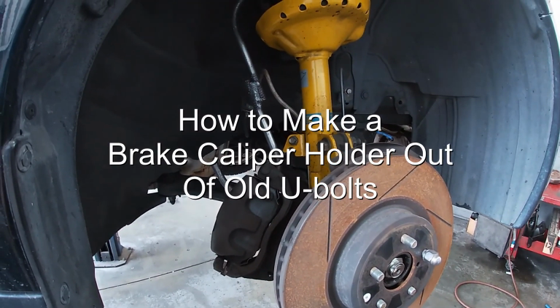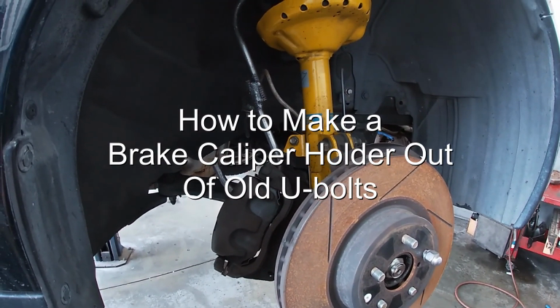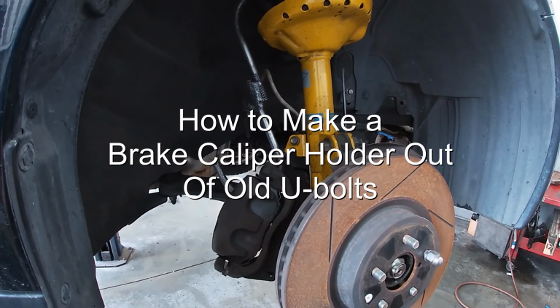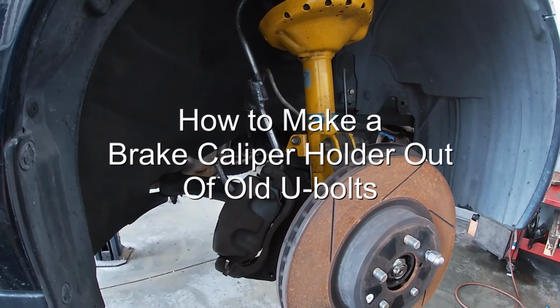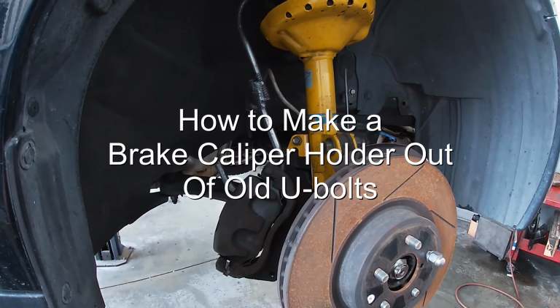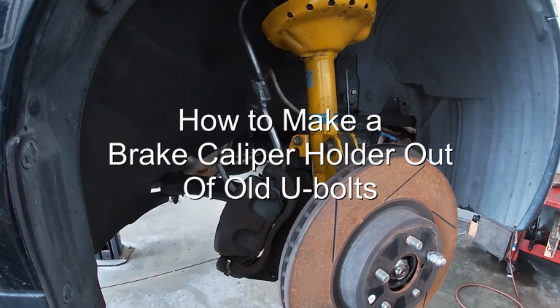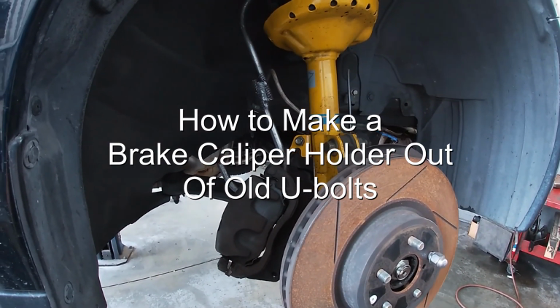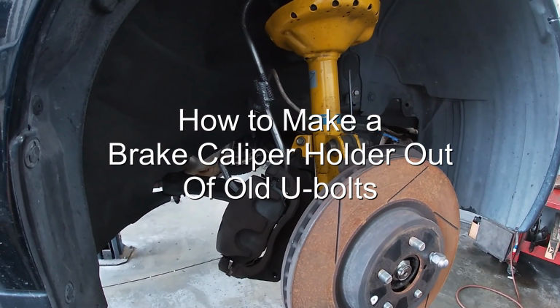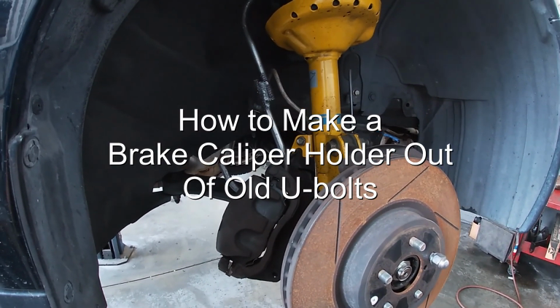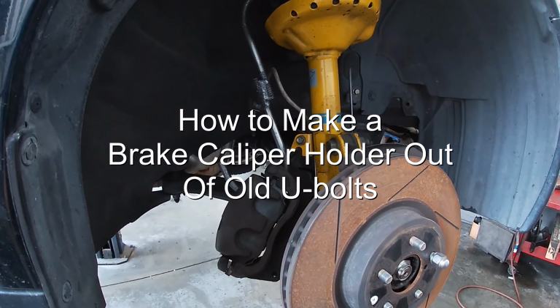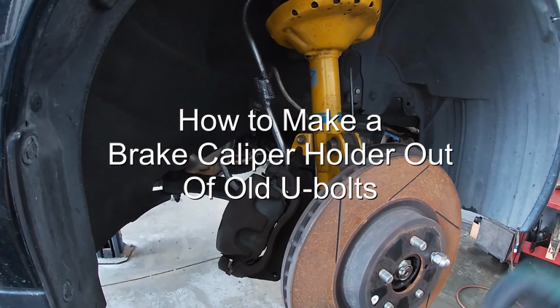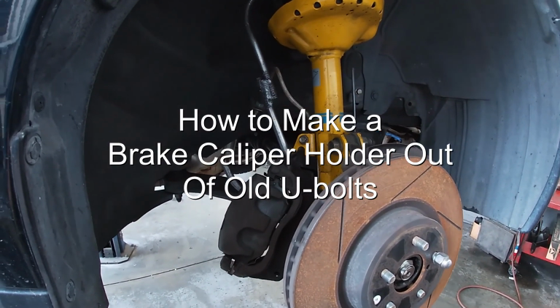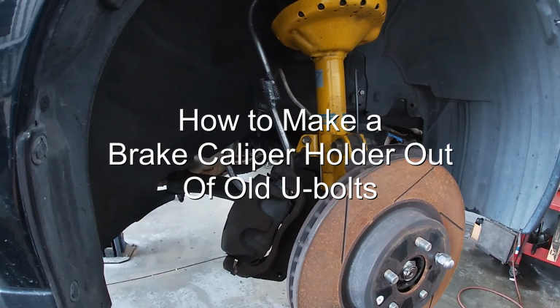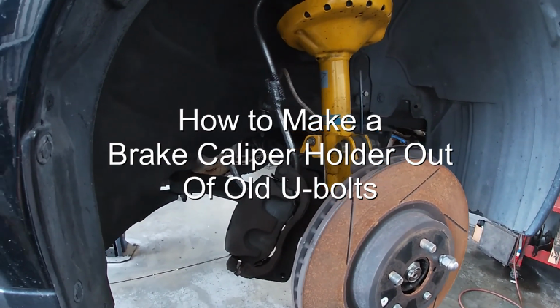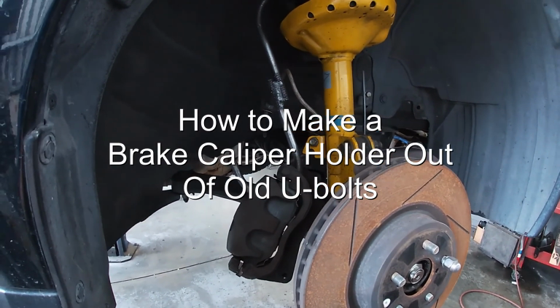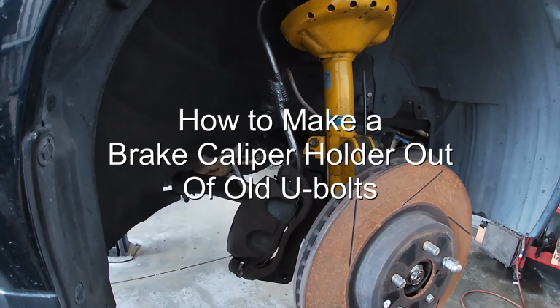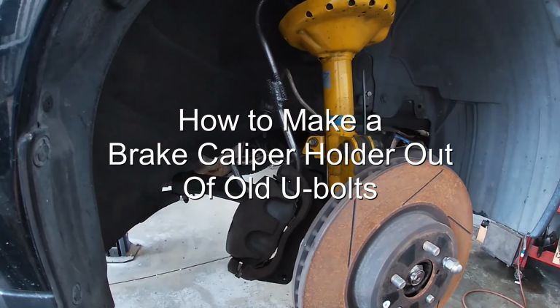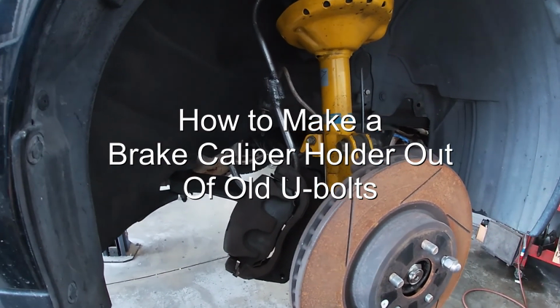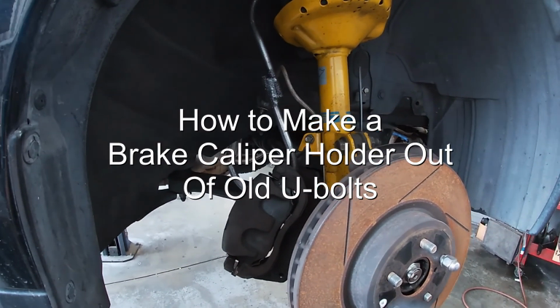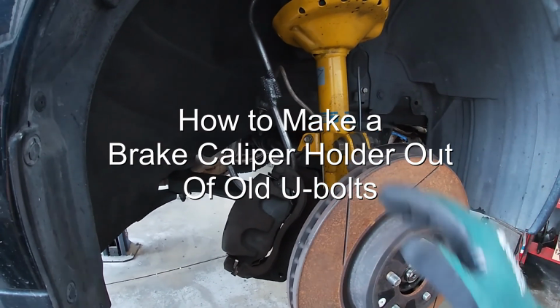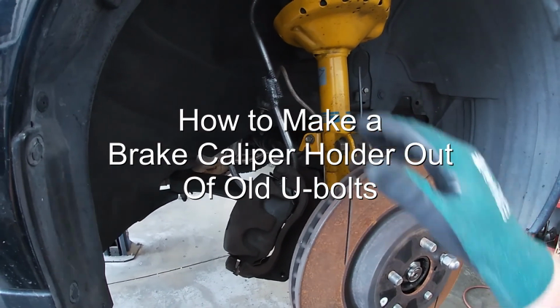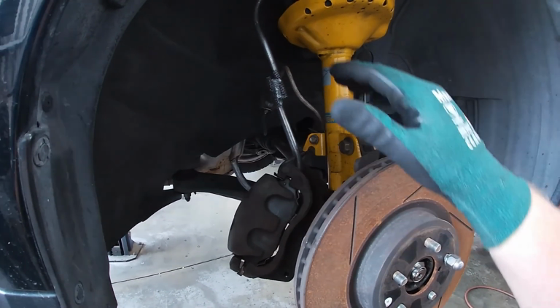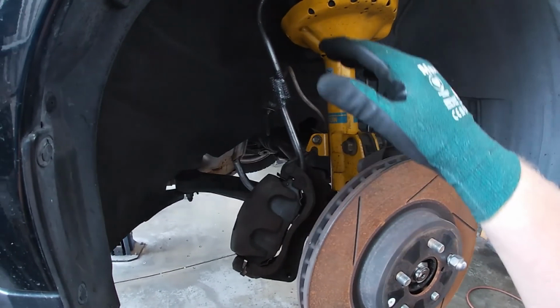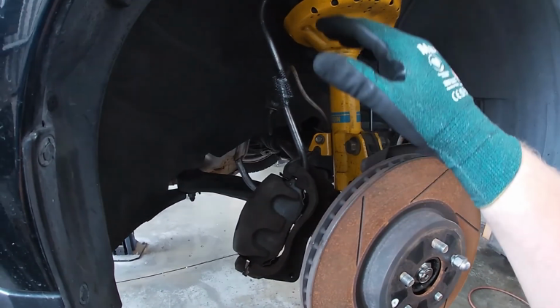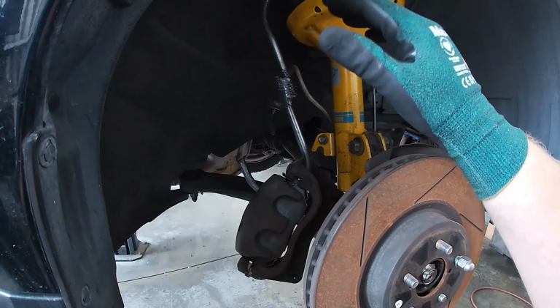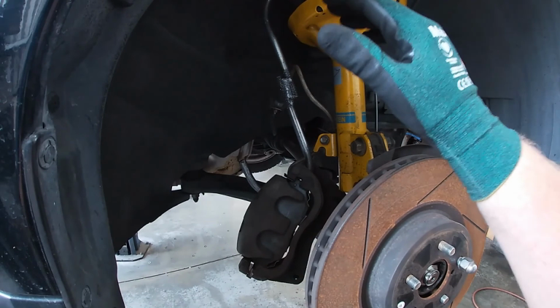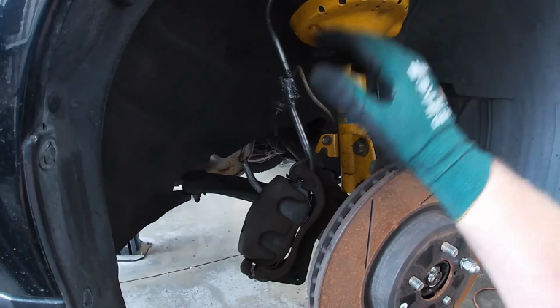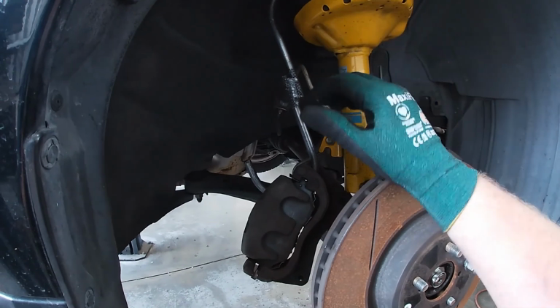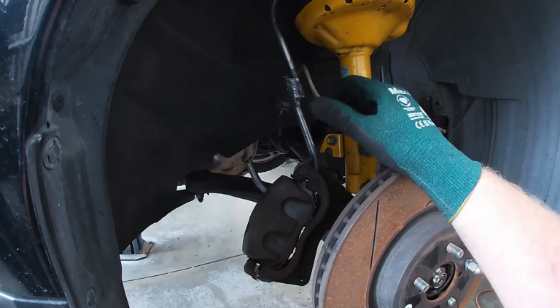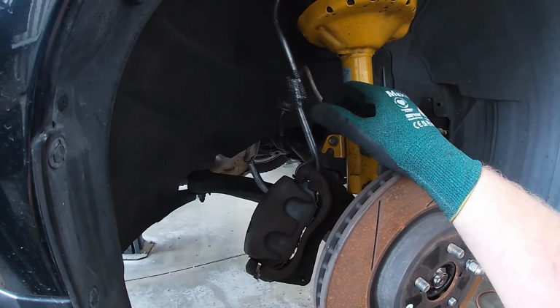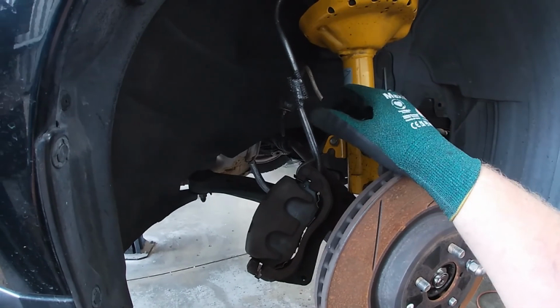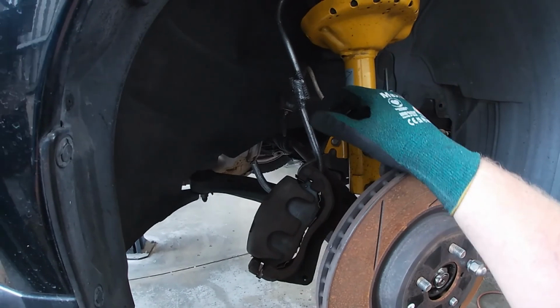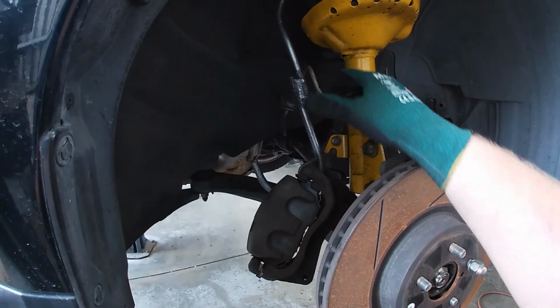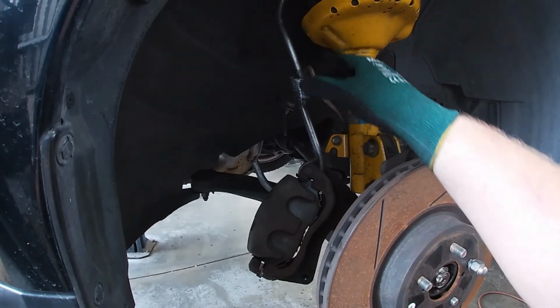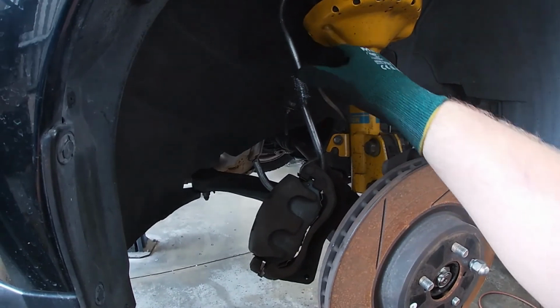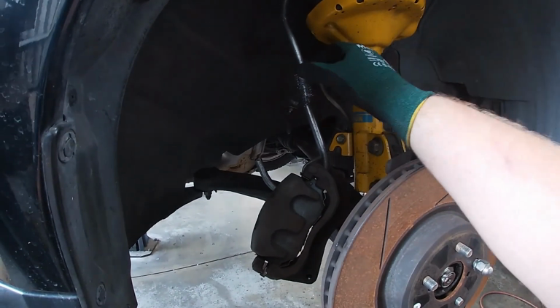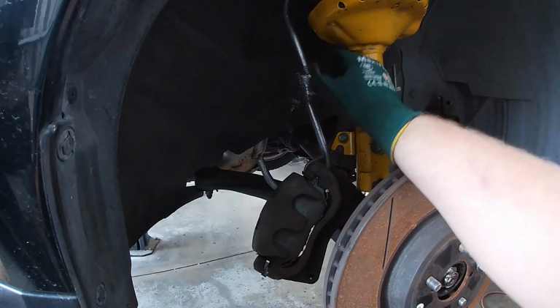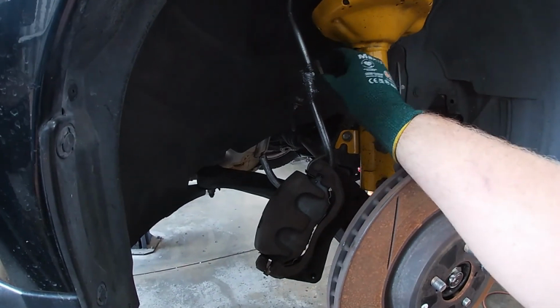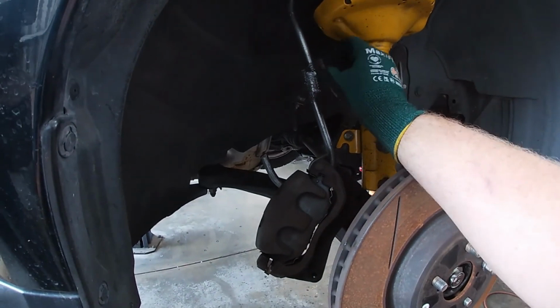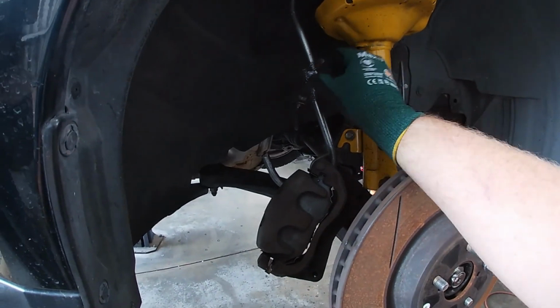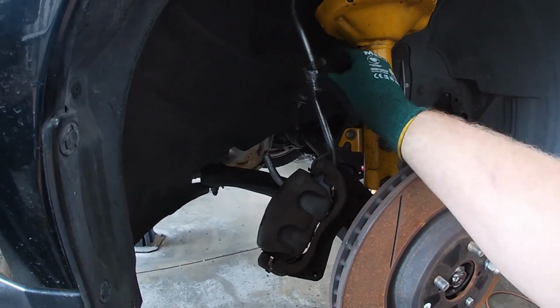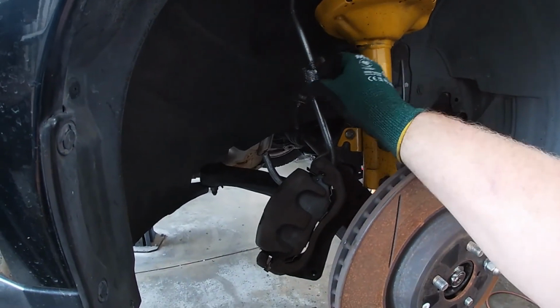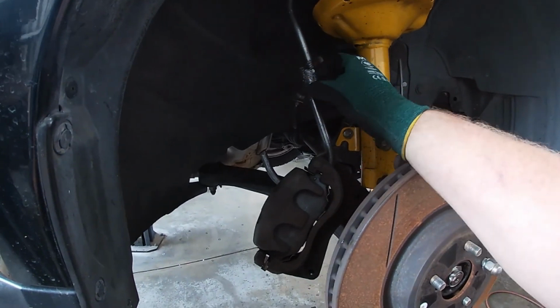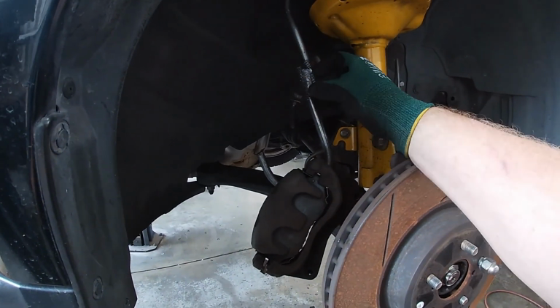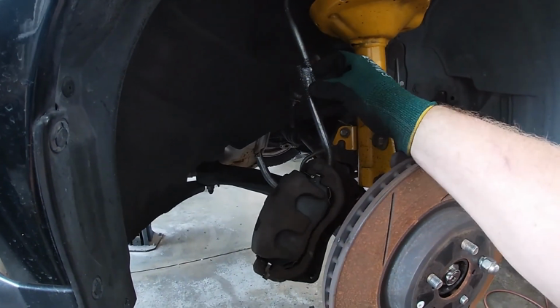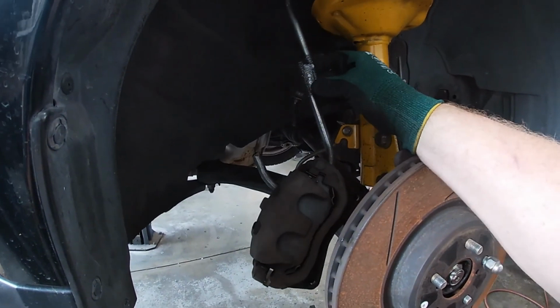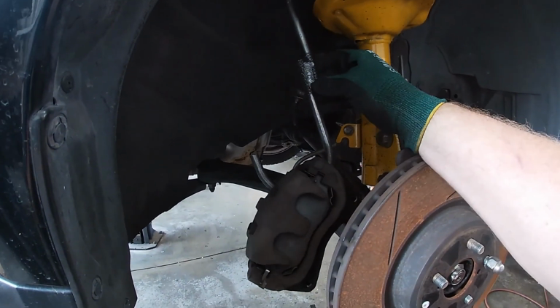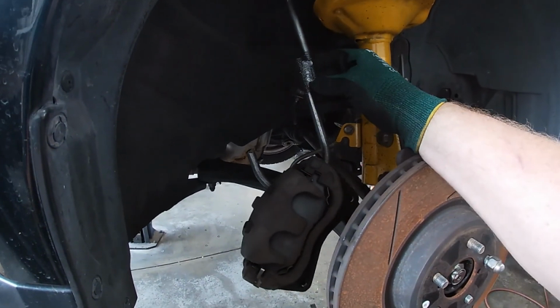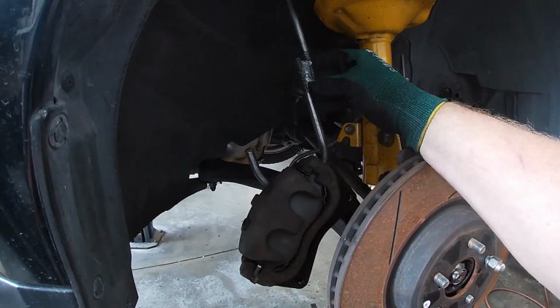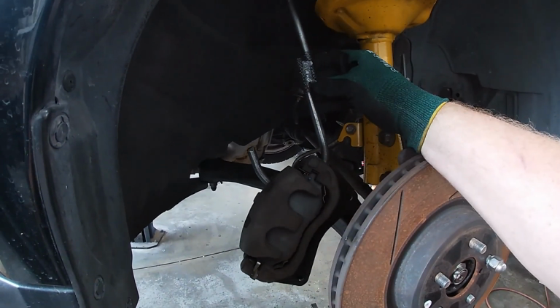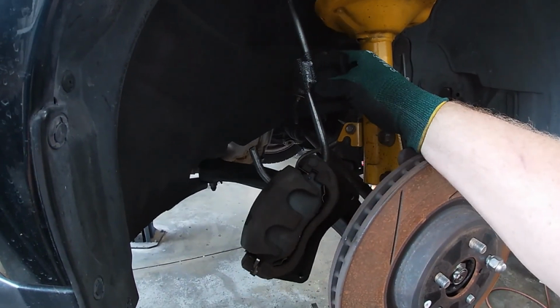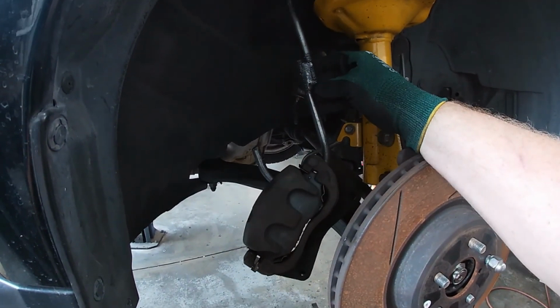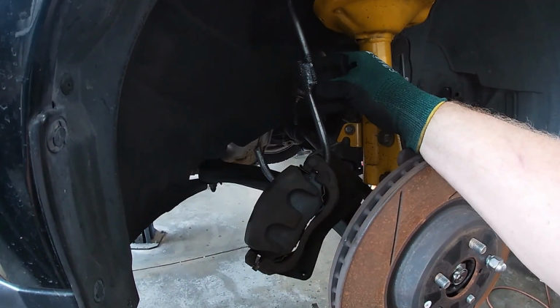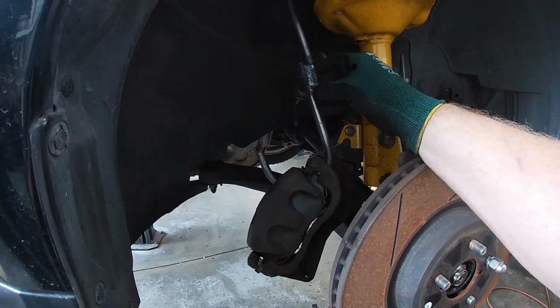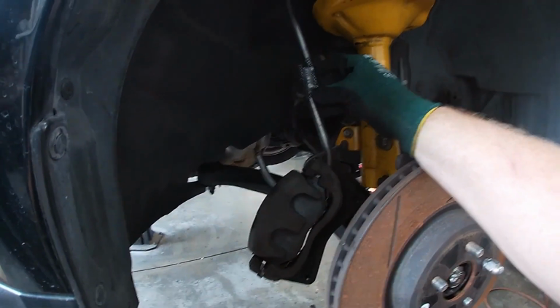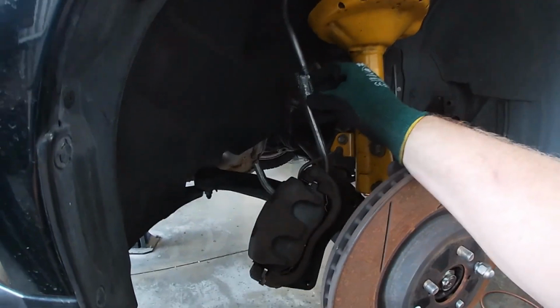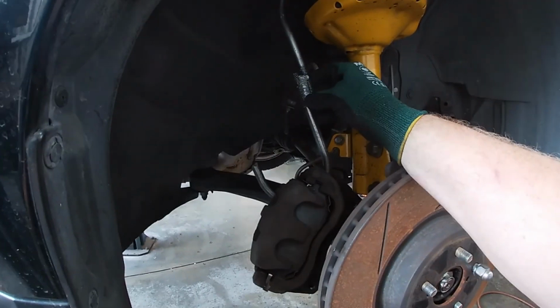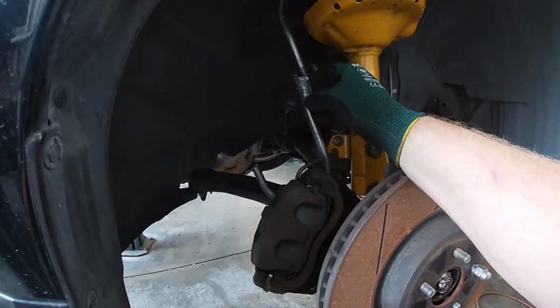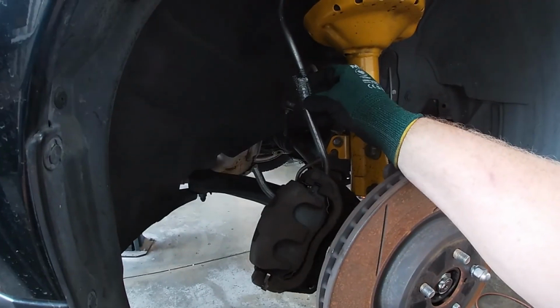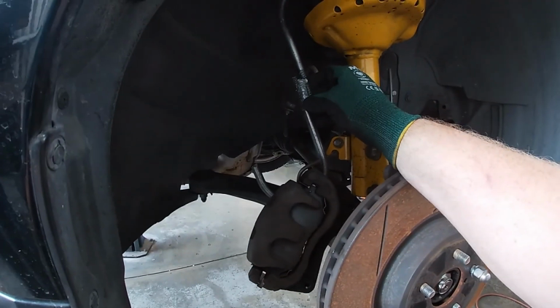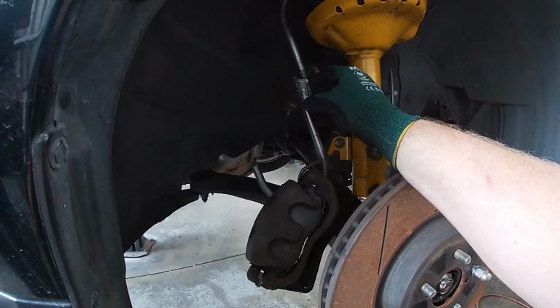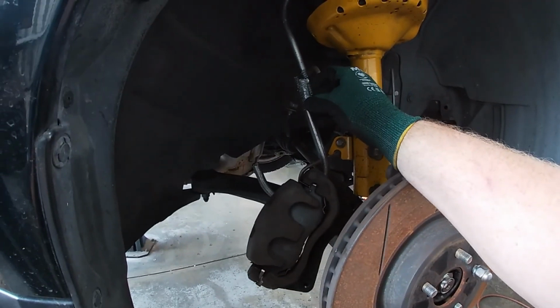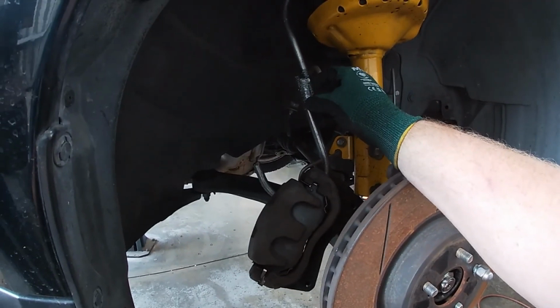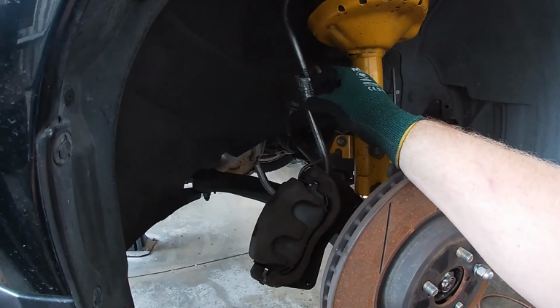How's it going everyone? For today's video I'm going to show you how to make a brake caliper holder out of two old U-bolts.